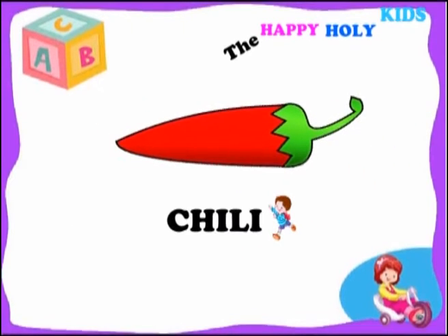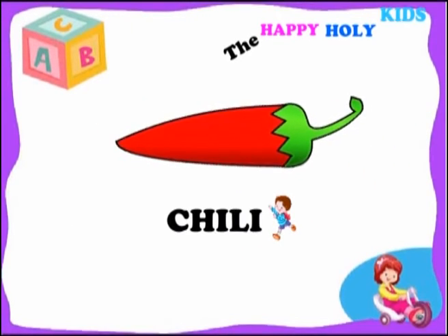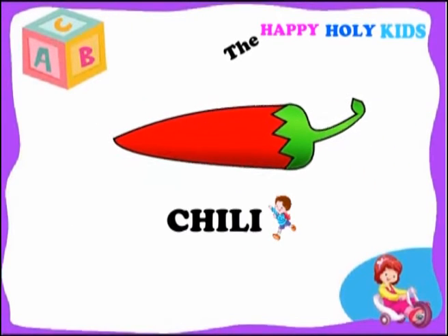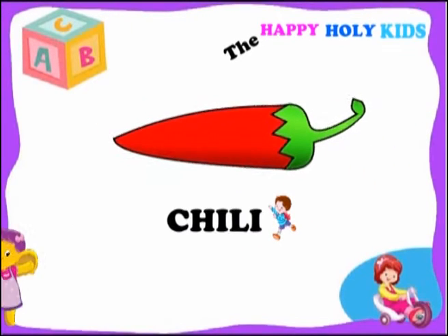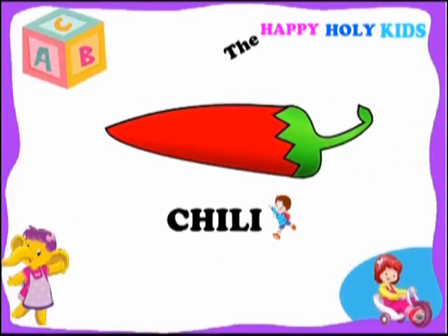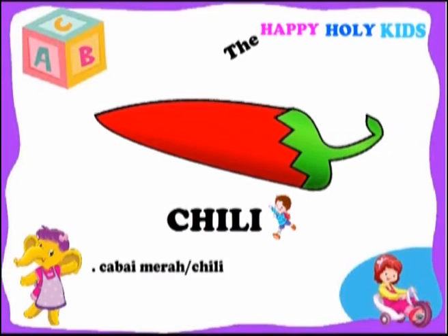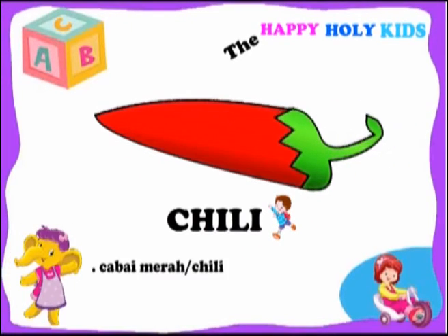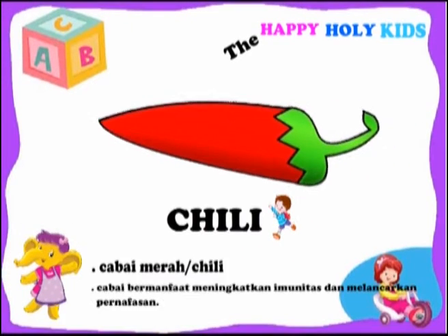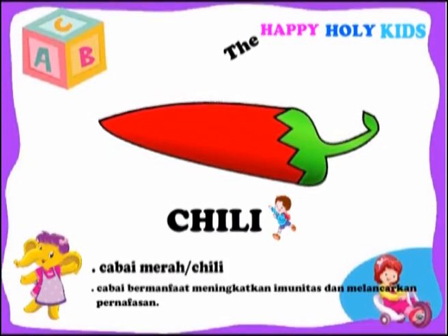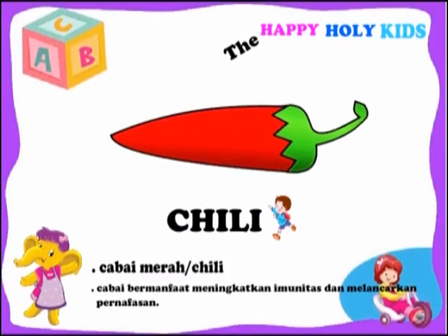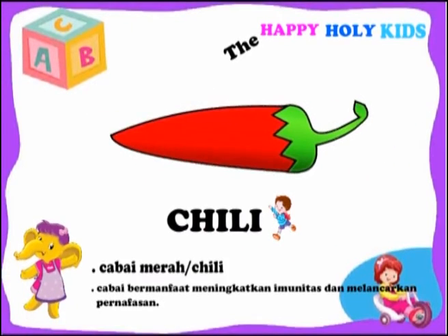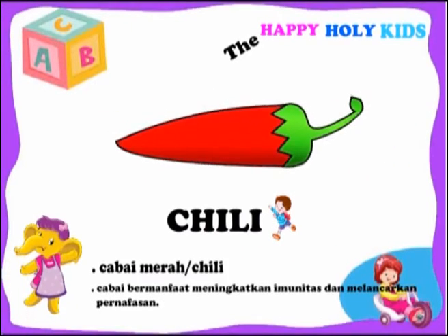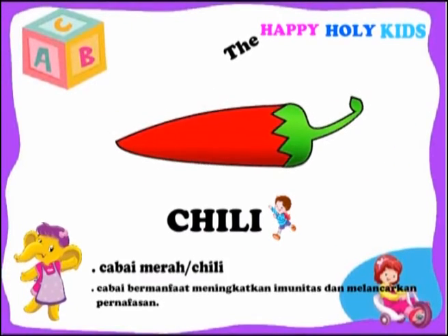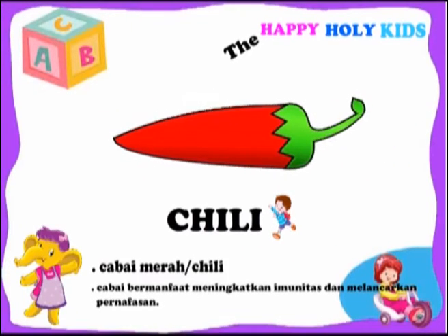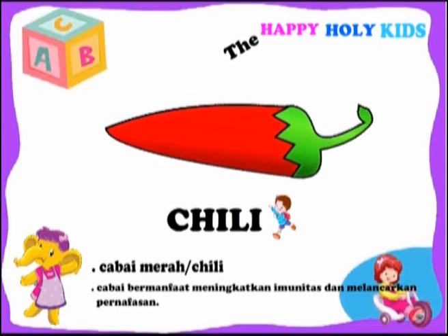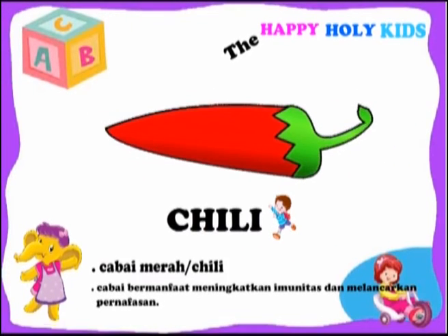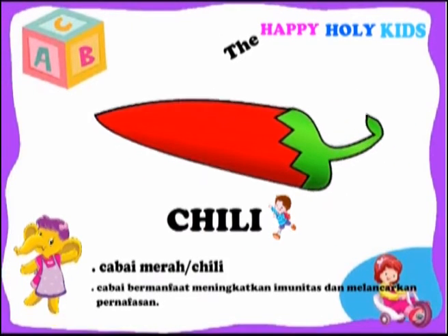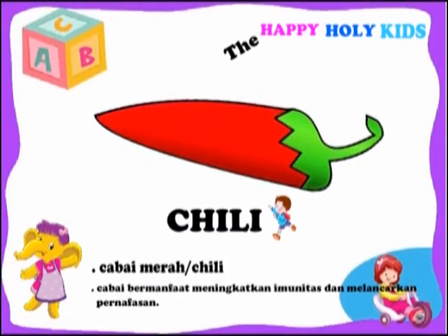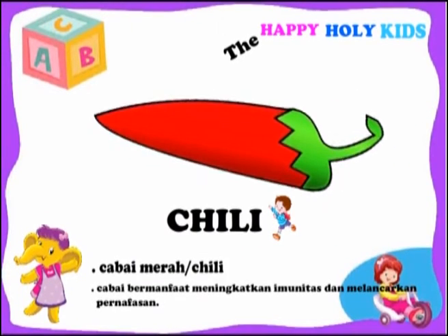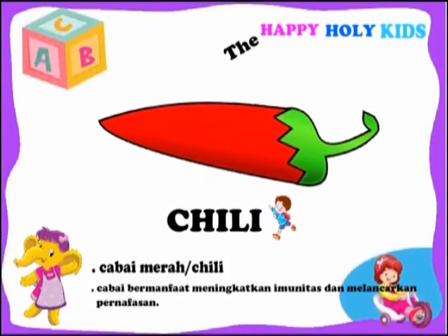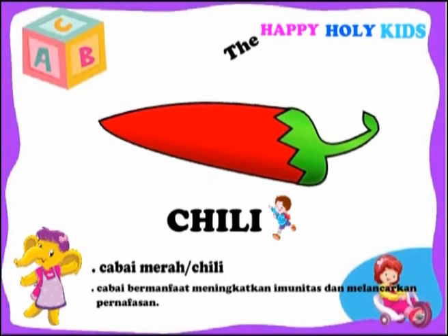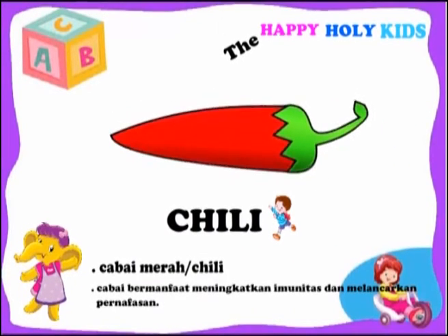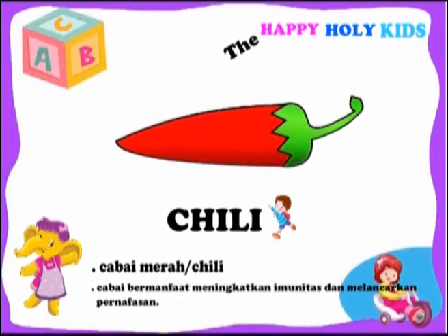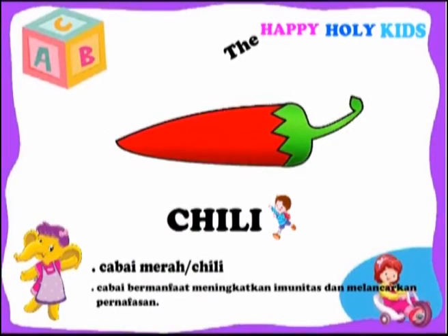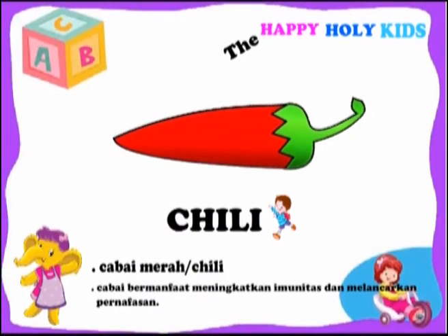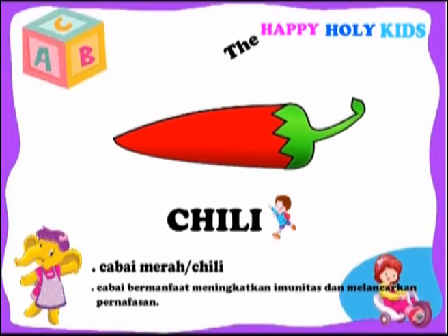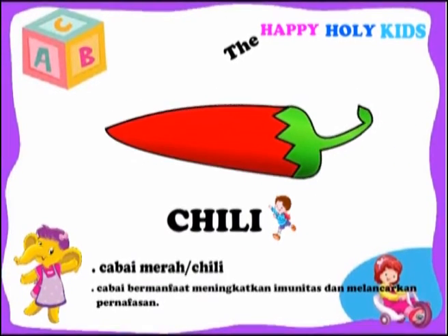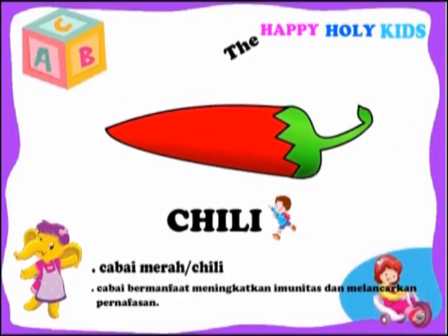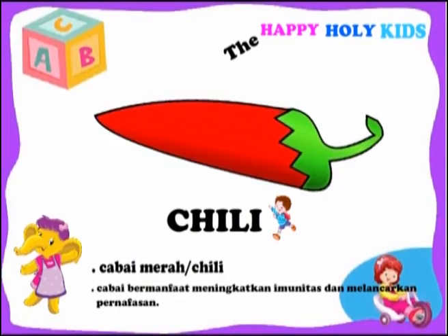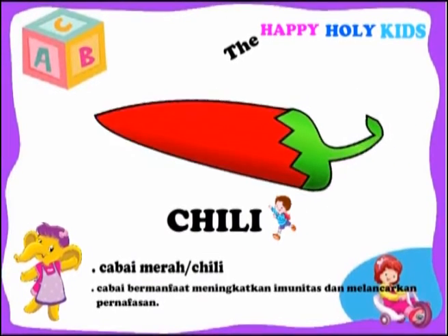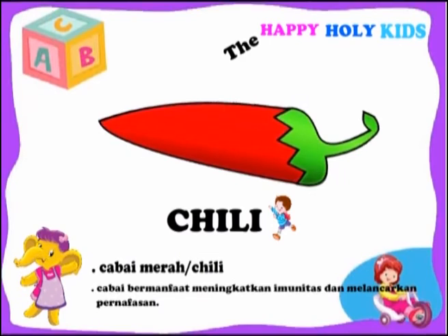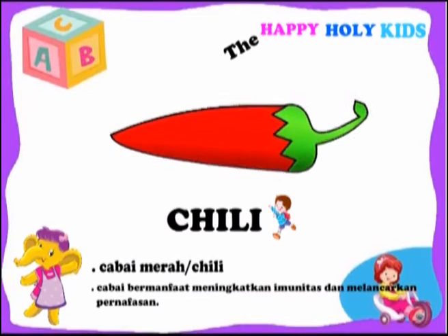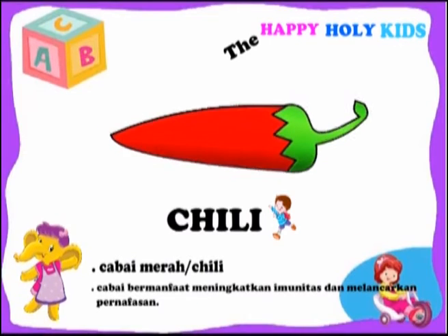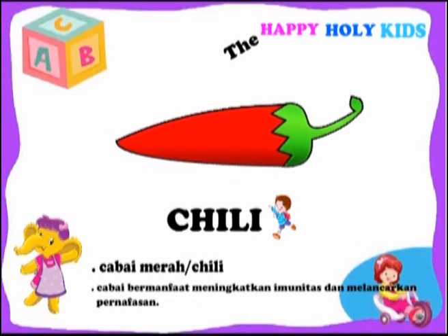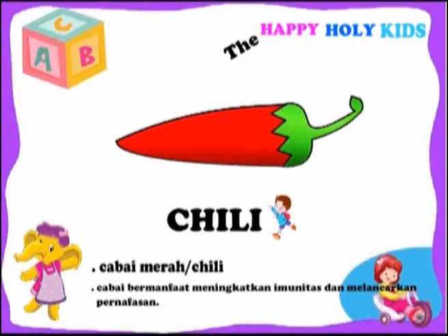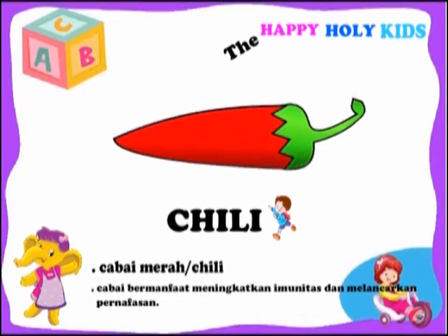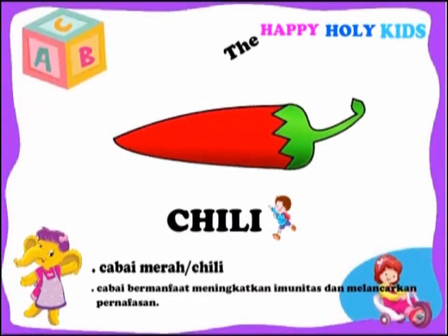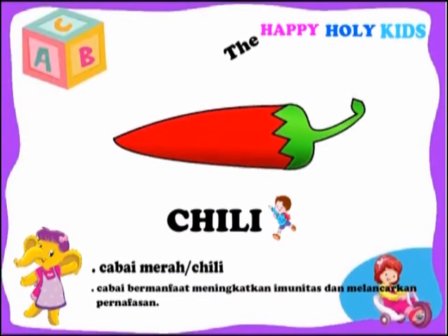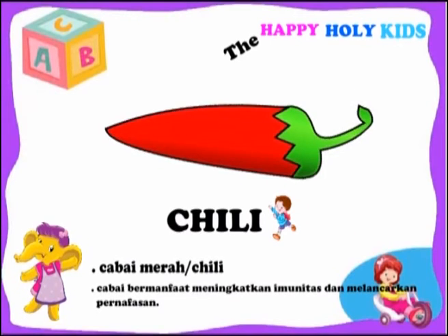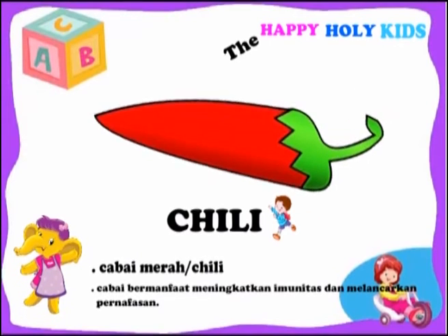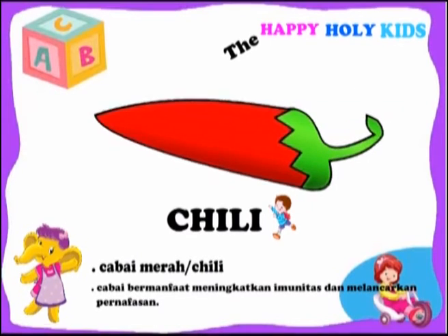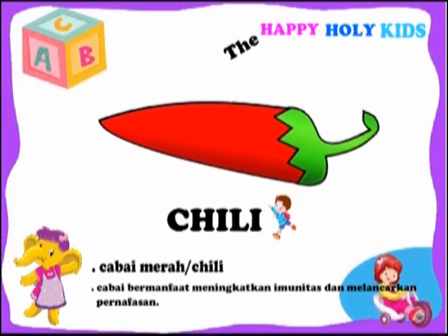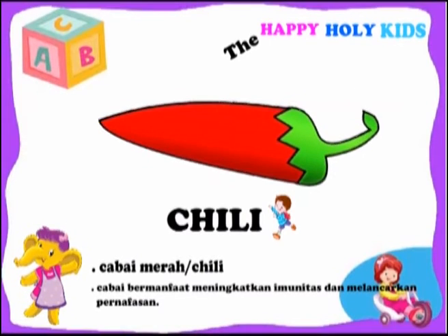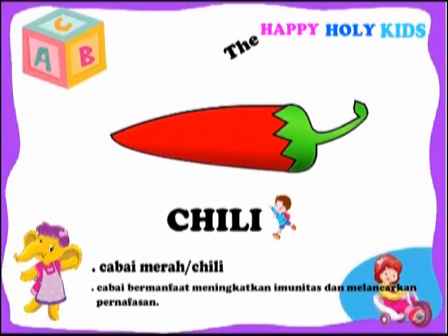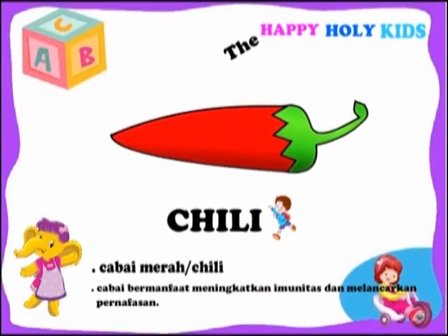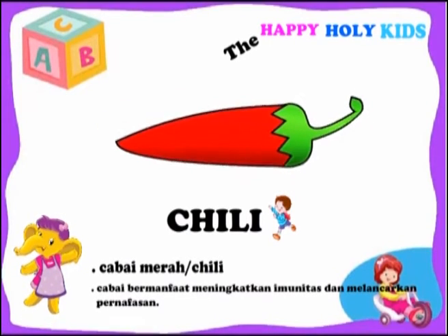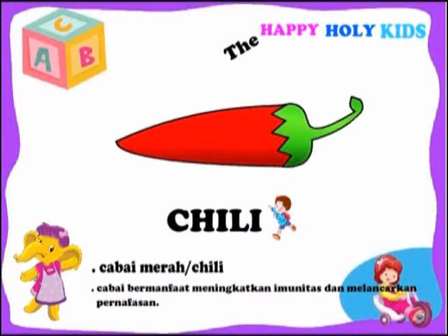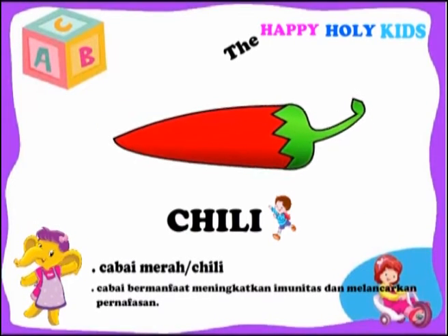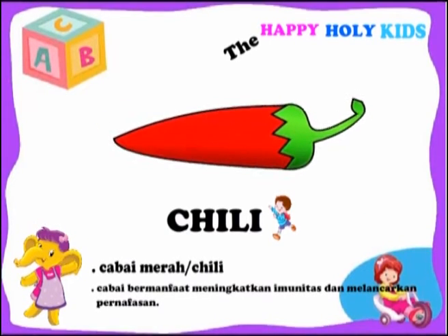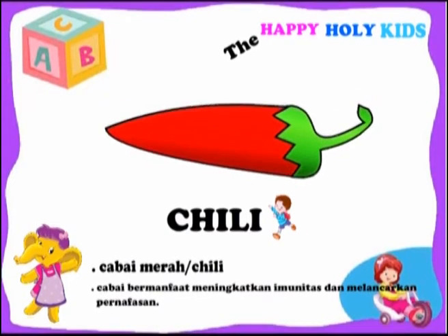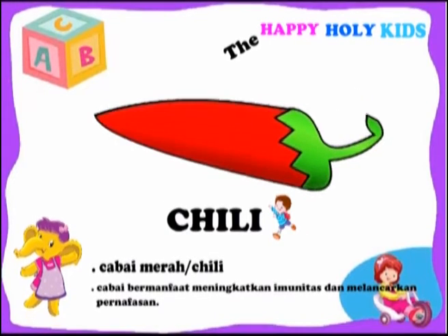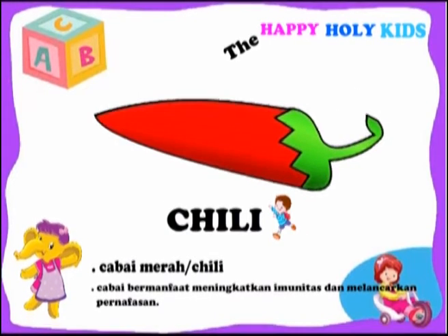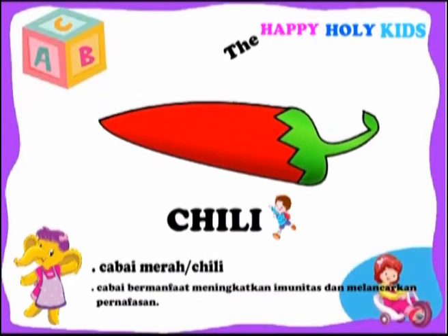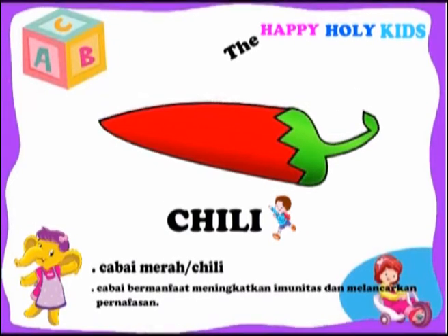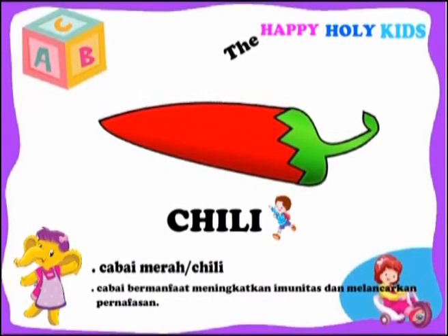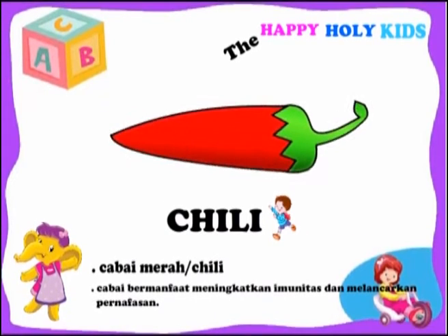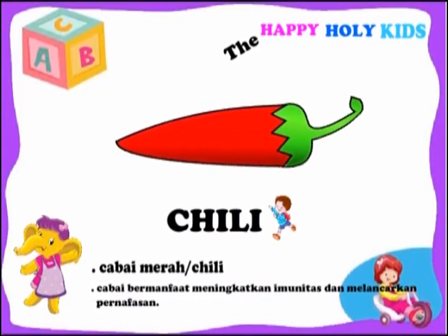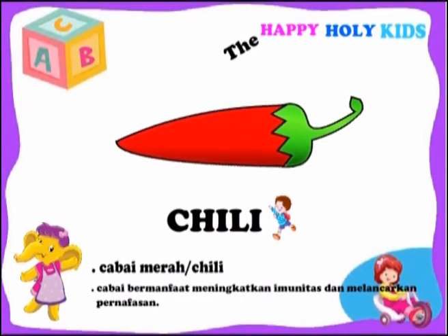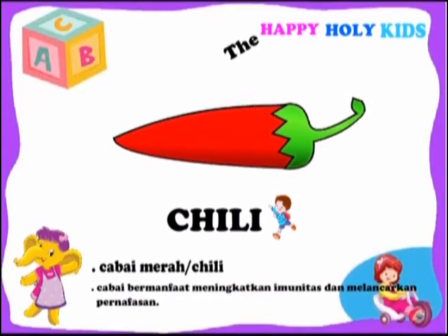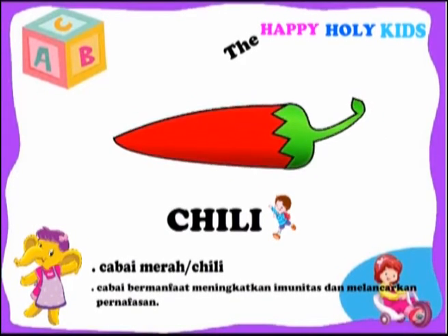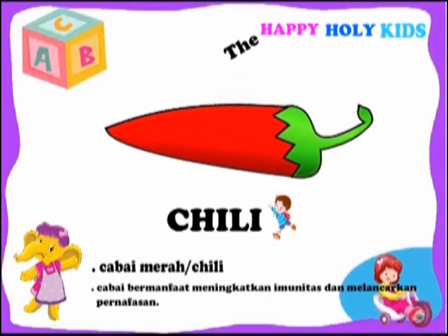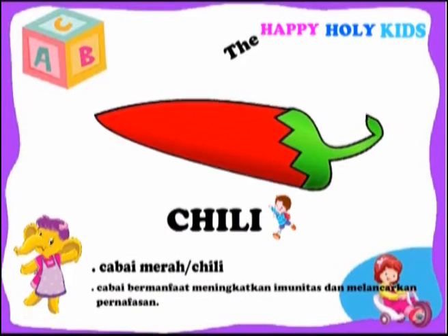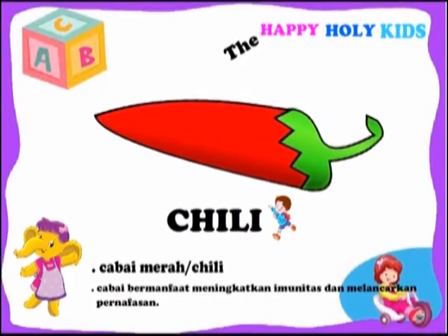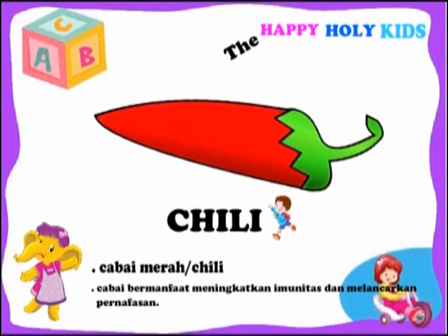This is a chili. Chili can be helpful to boost immunity and is good to smooth breathing.